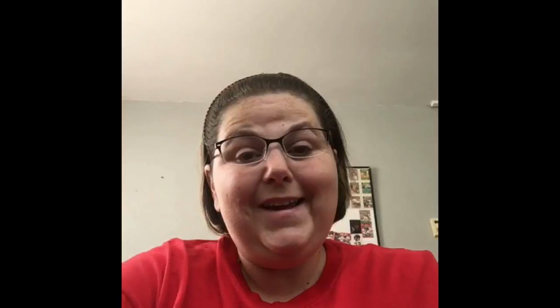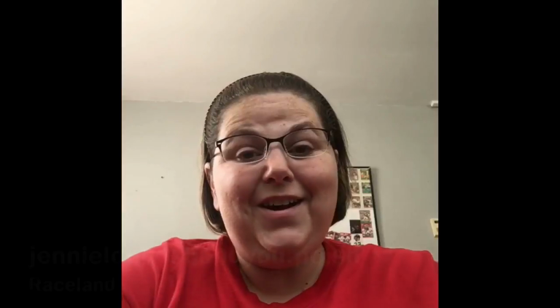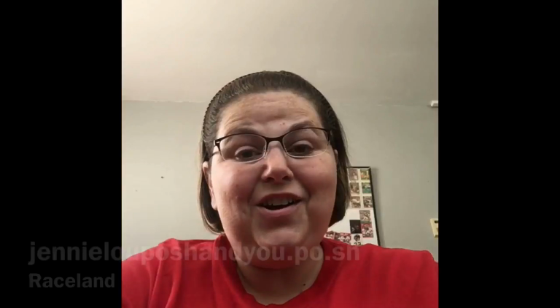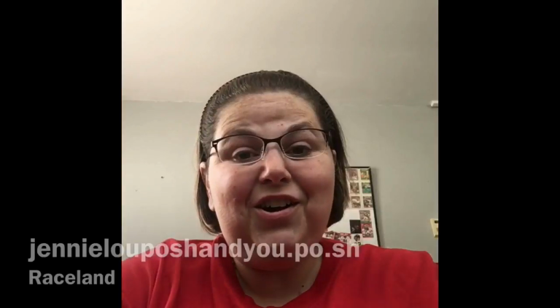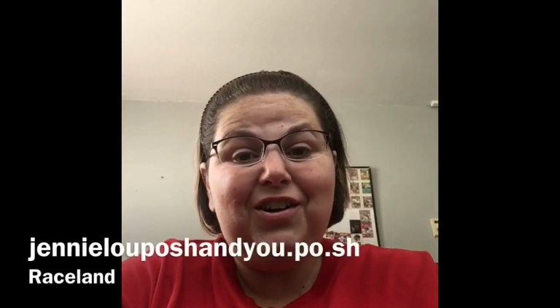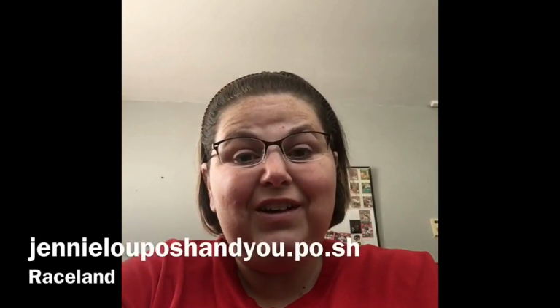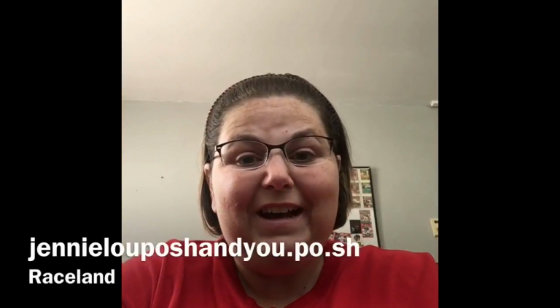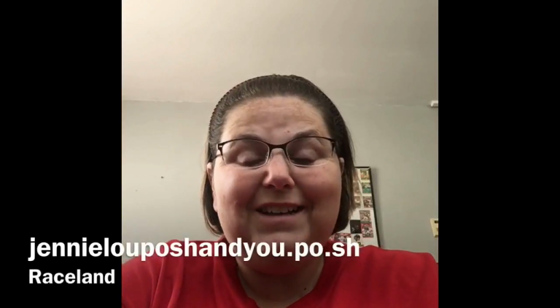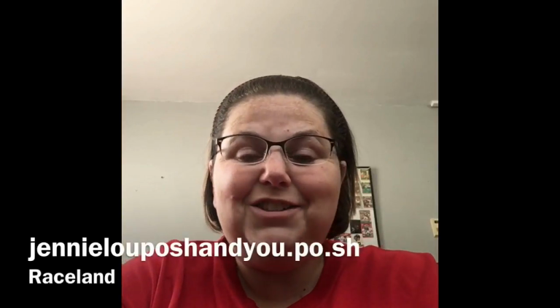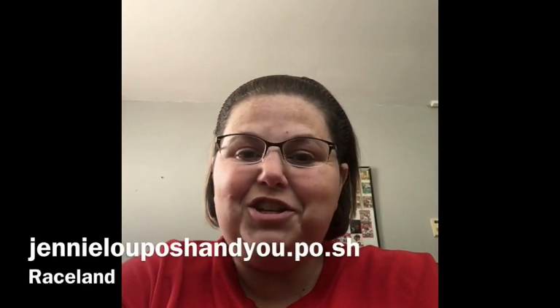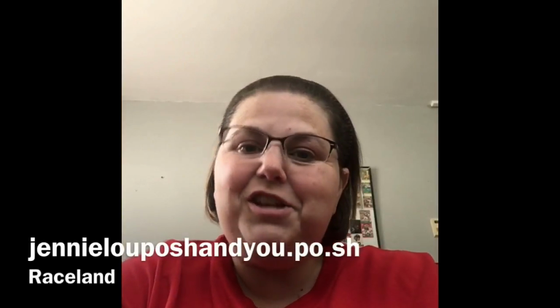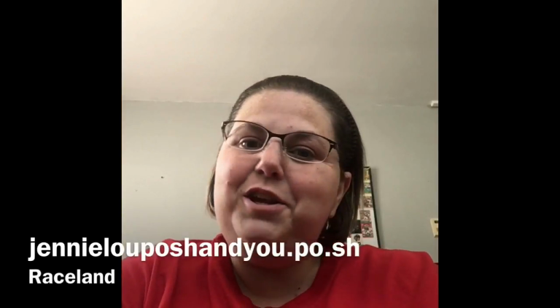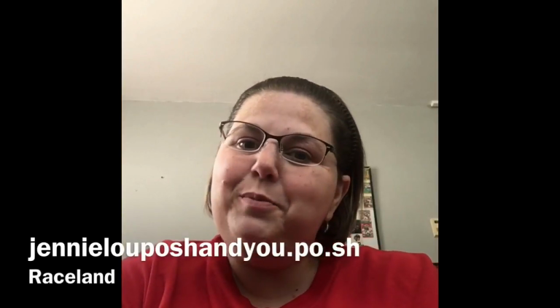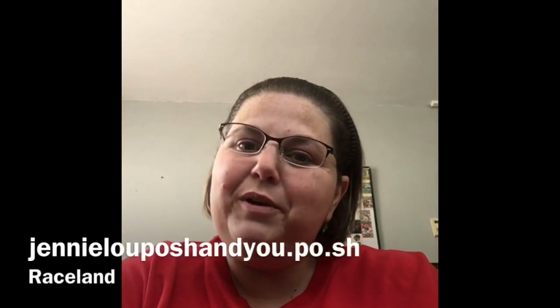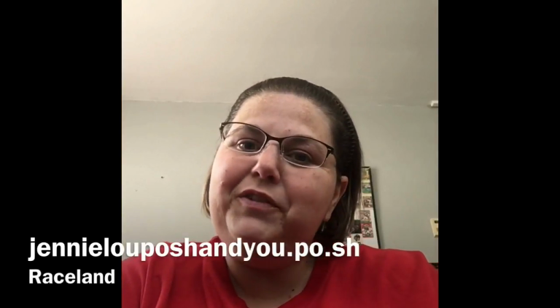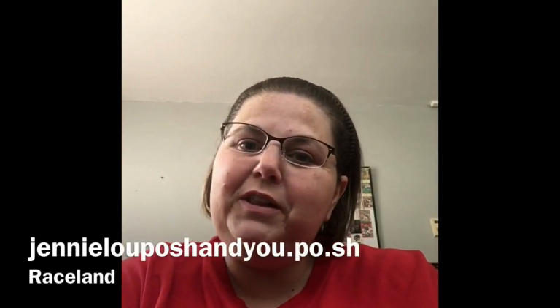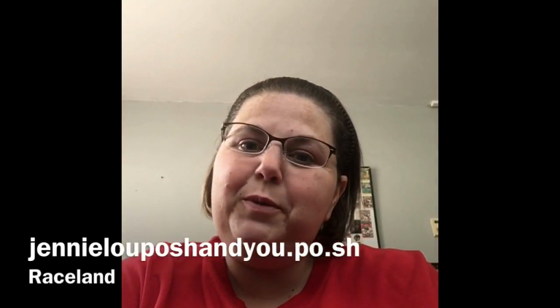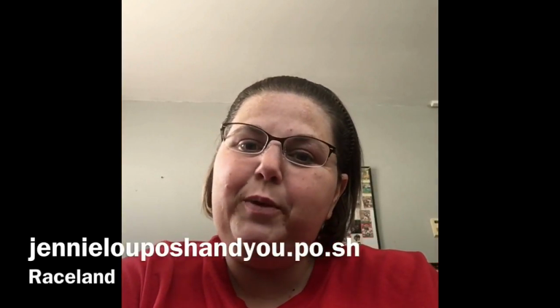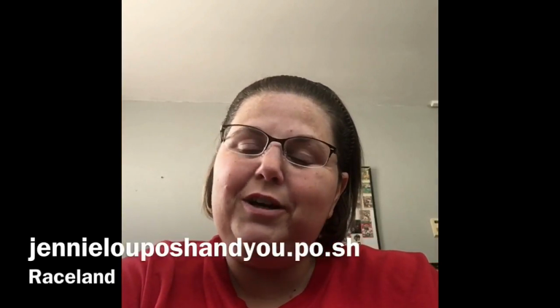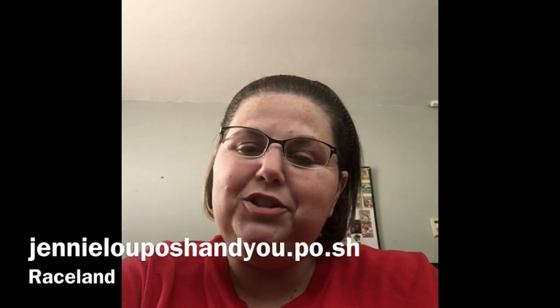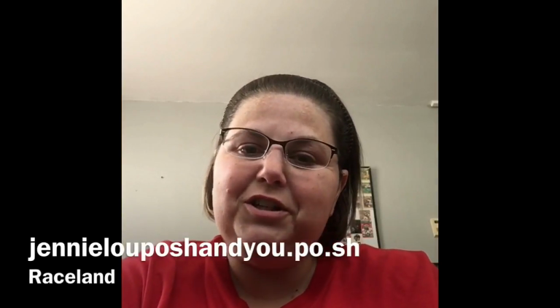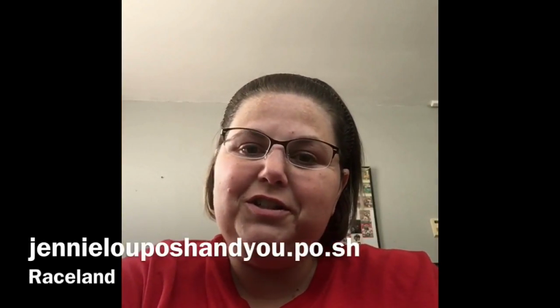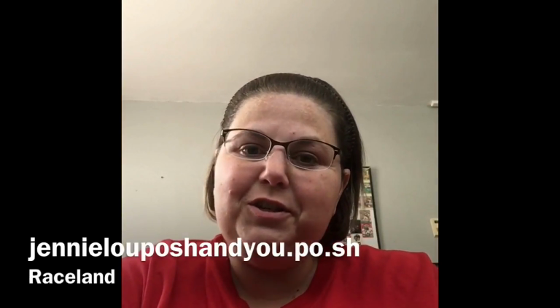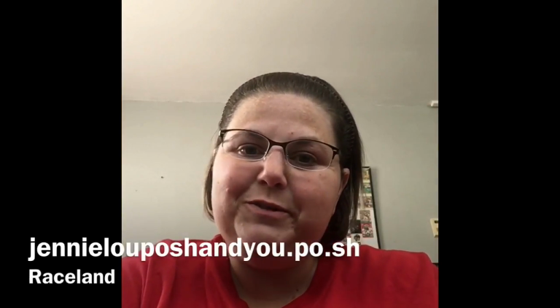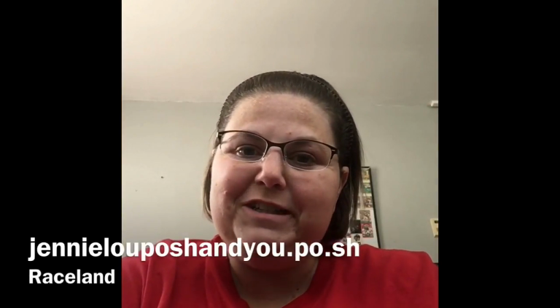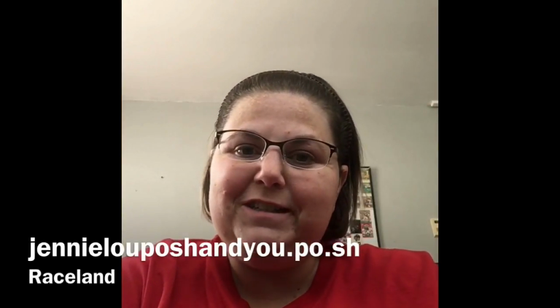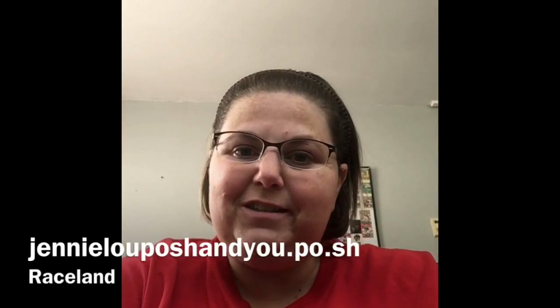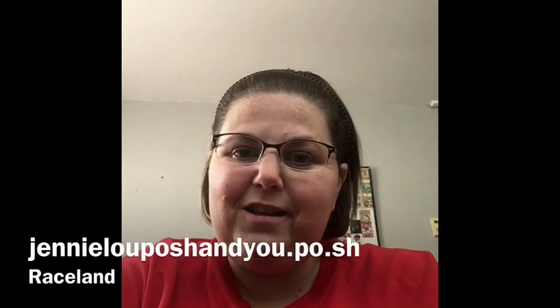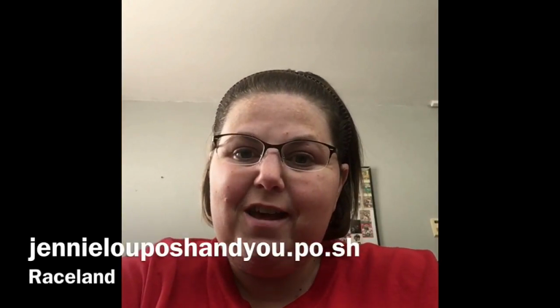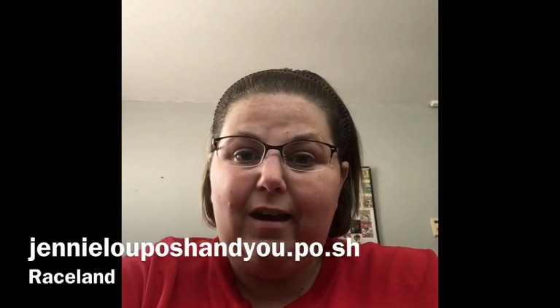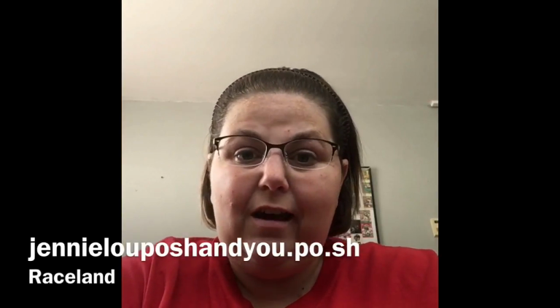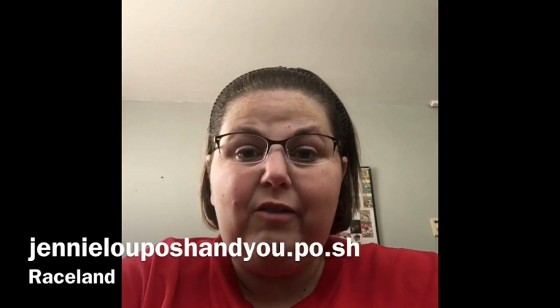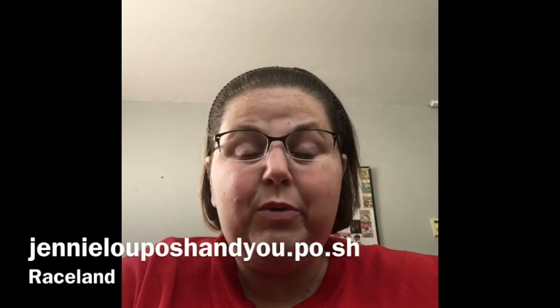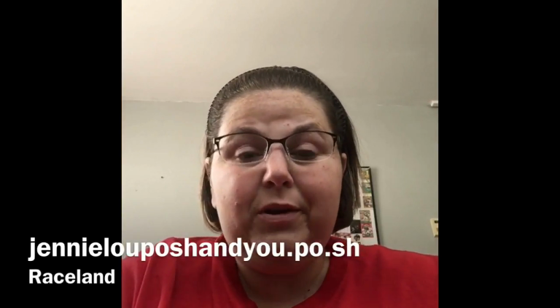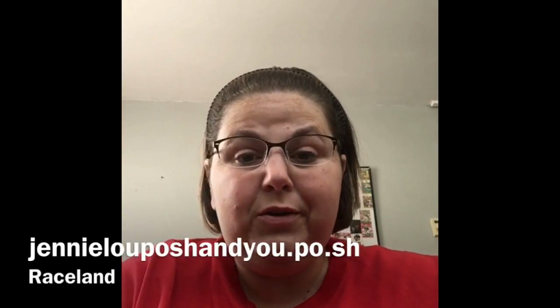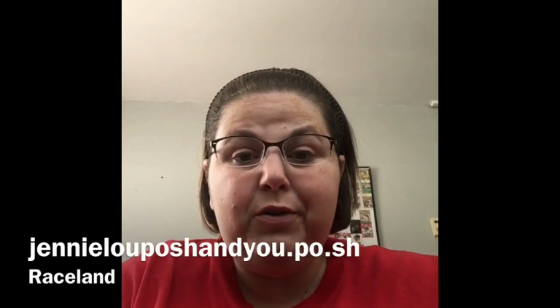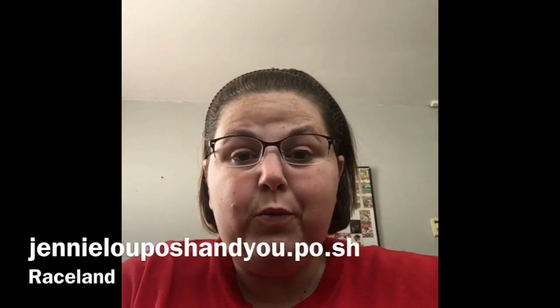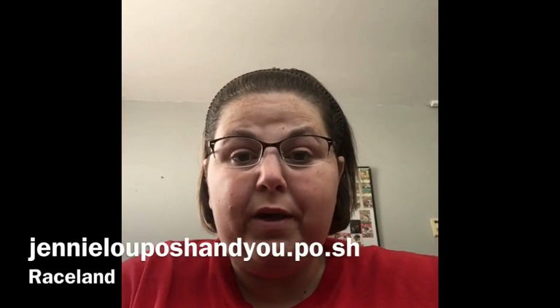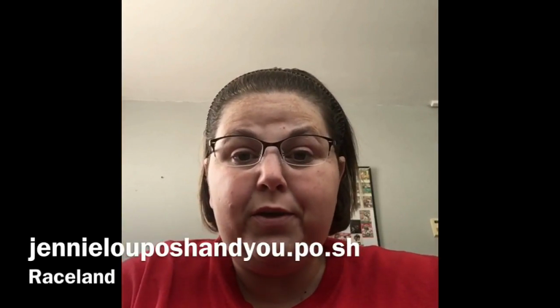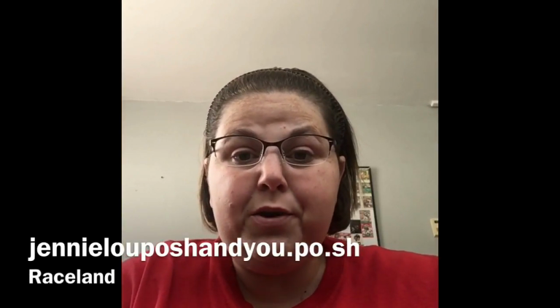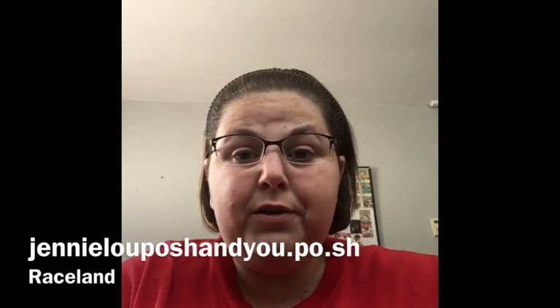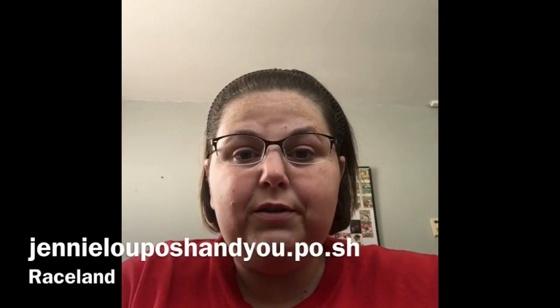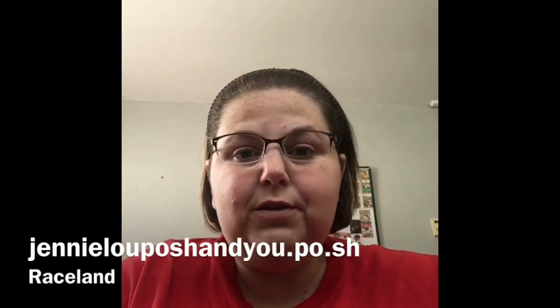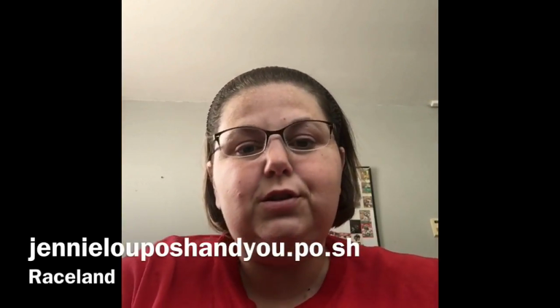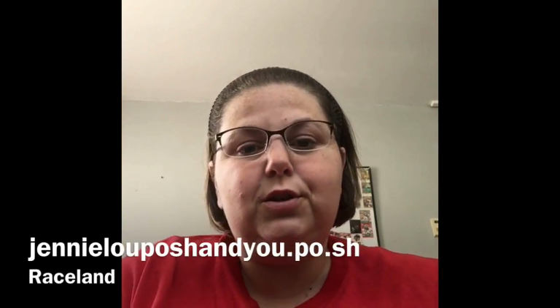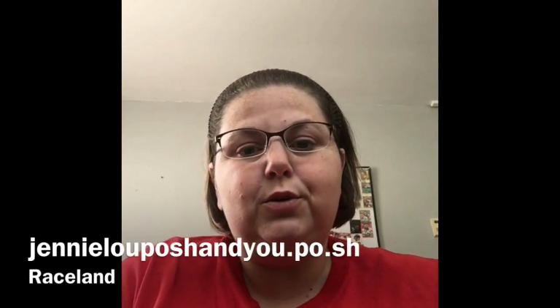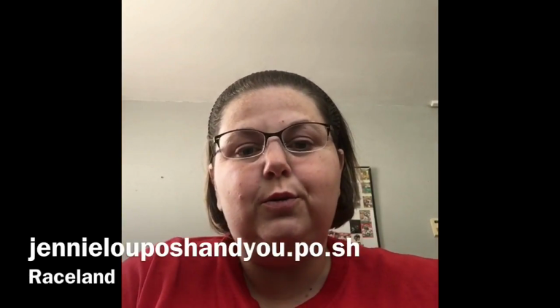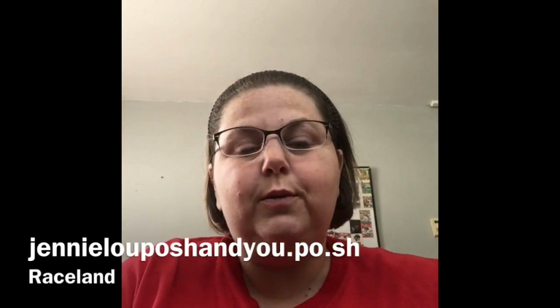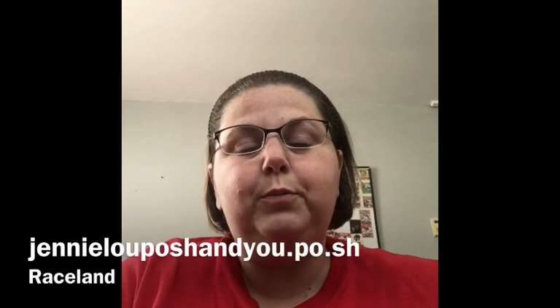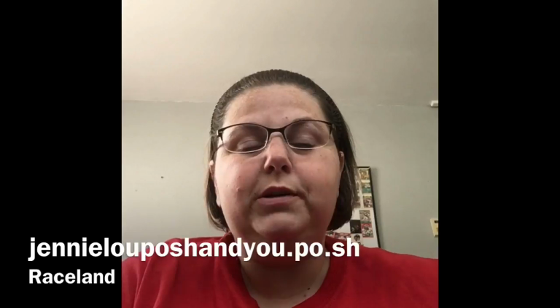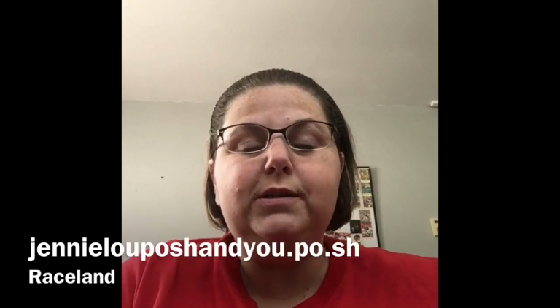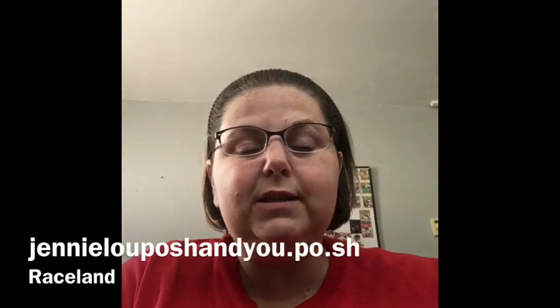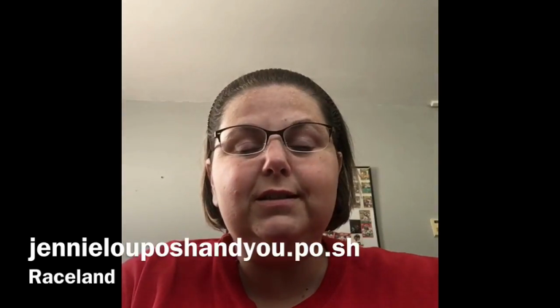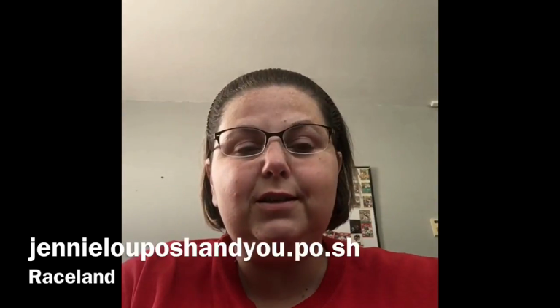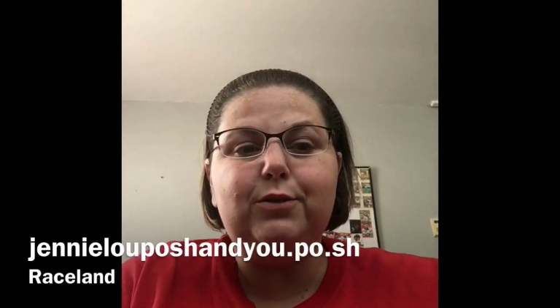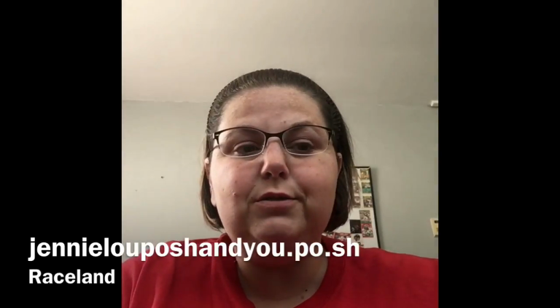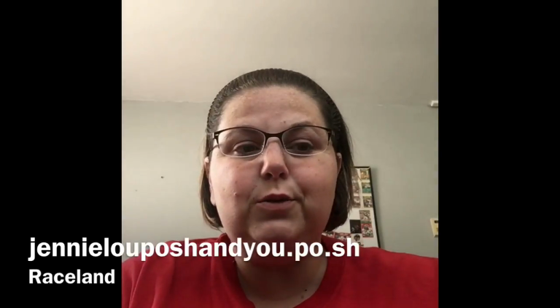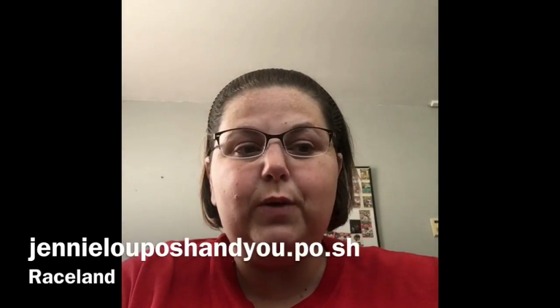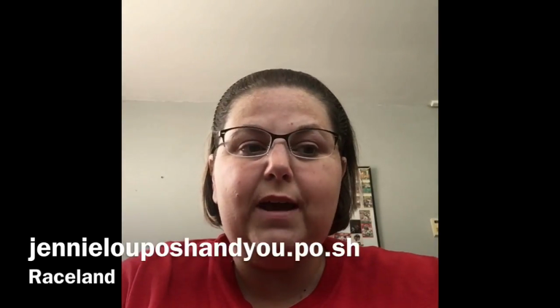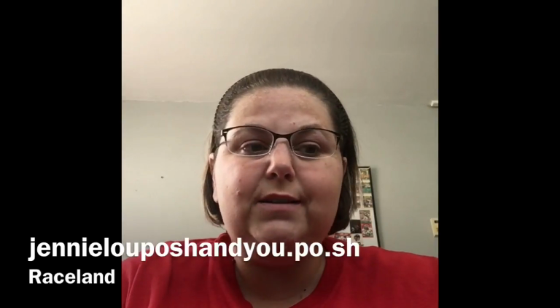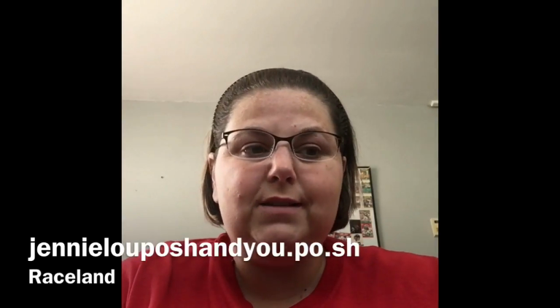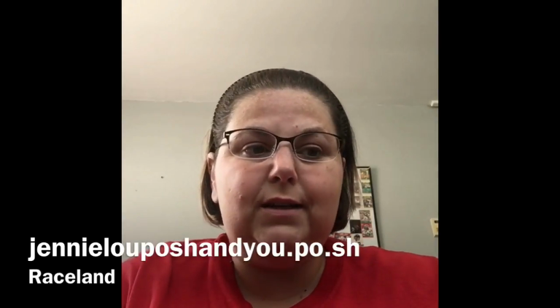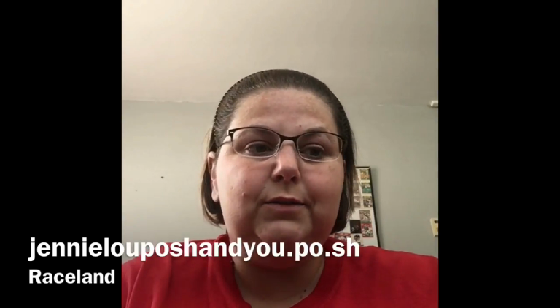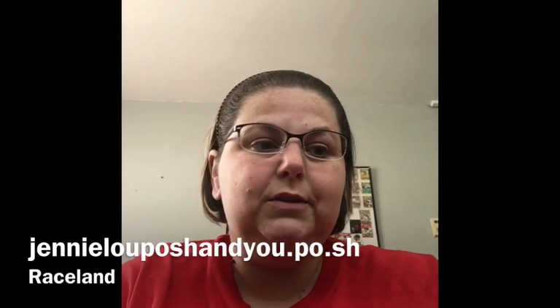Hey y'all! It's Jenny, your Perfectly Posh consultant. I've been under the weather, so please excuse the way I sound.